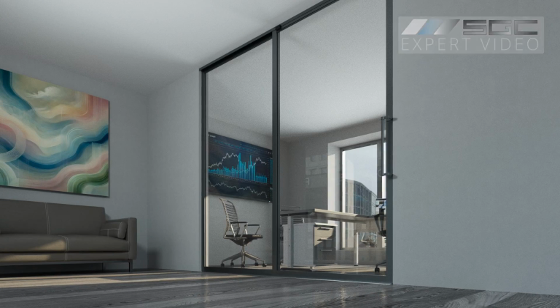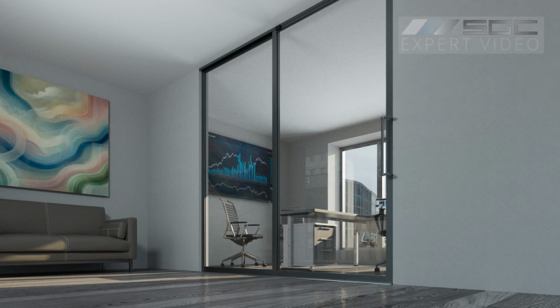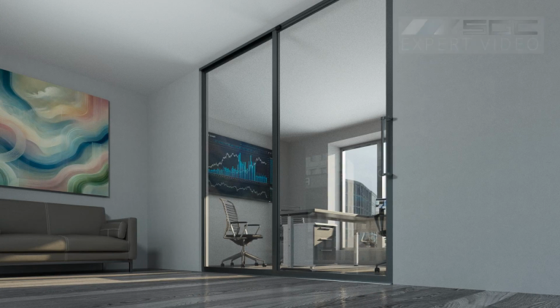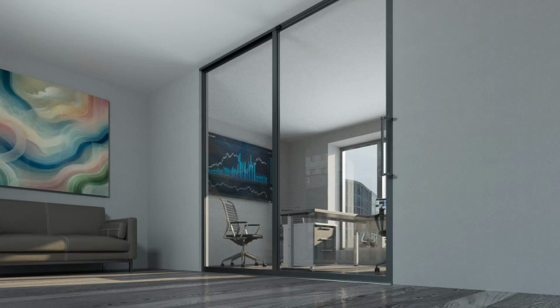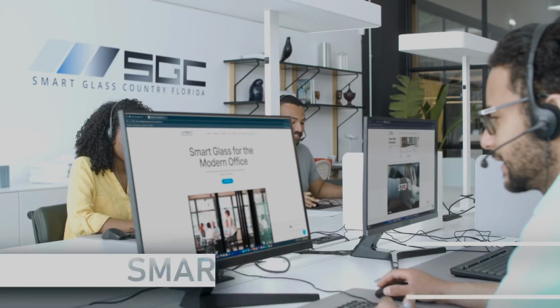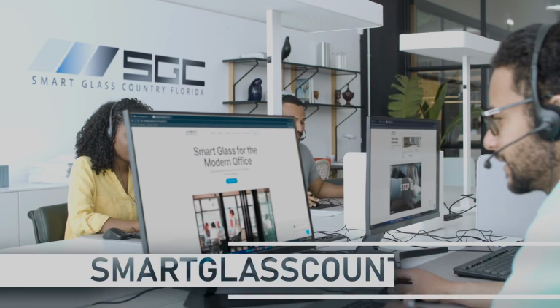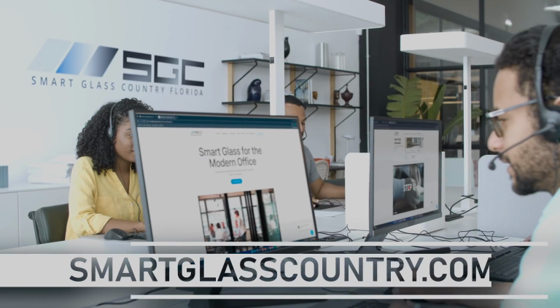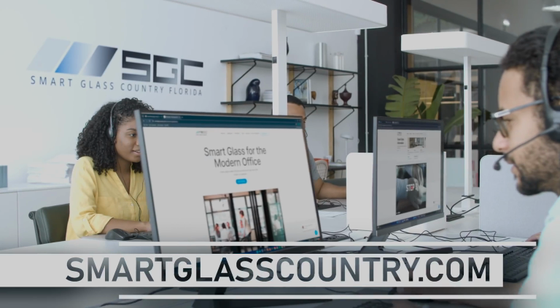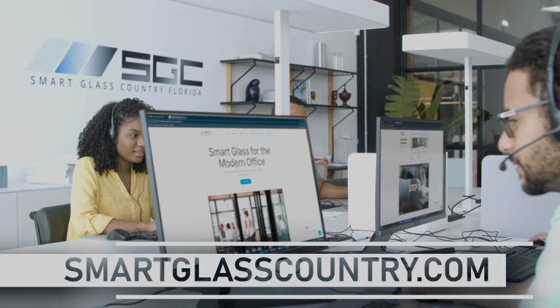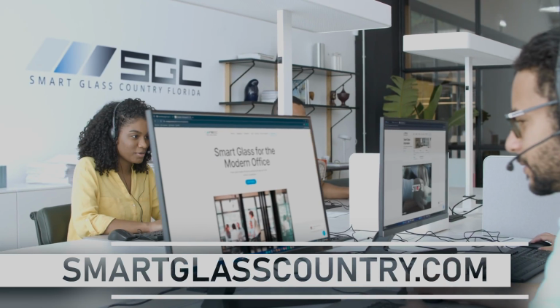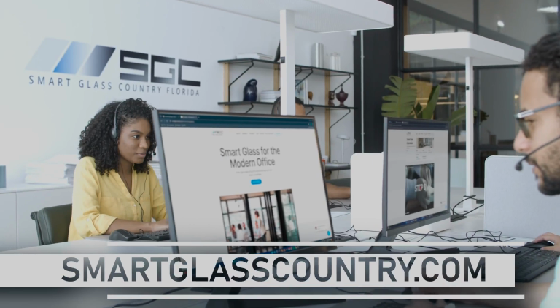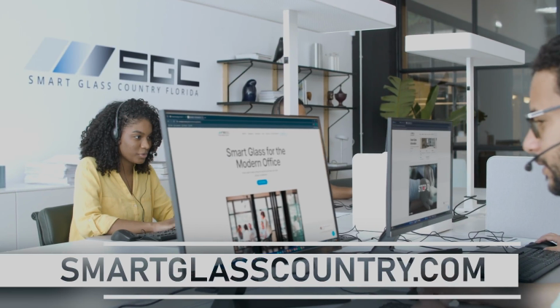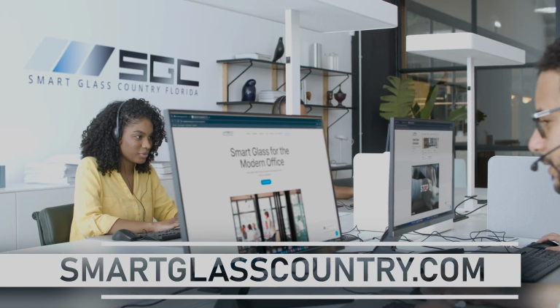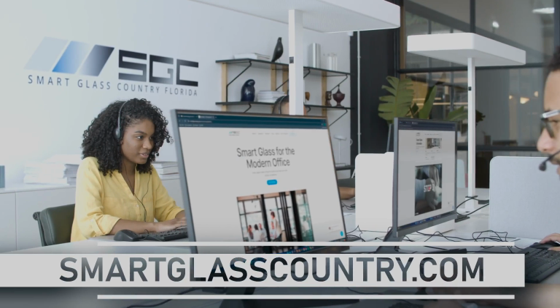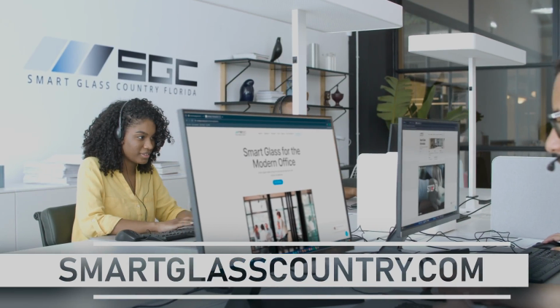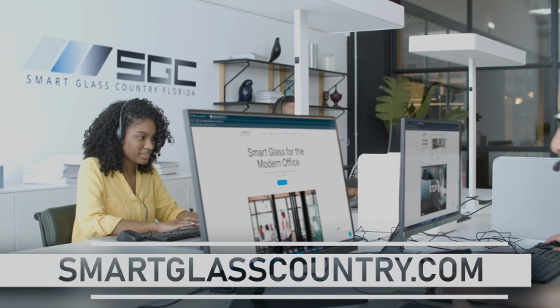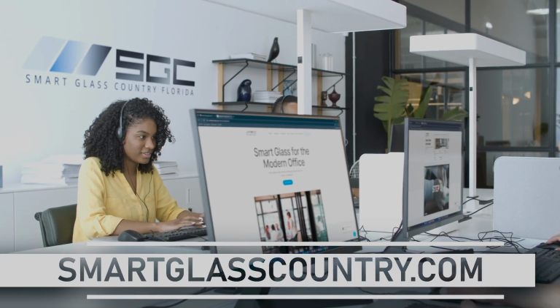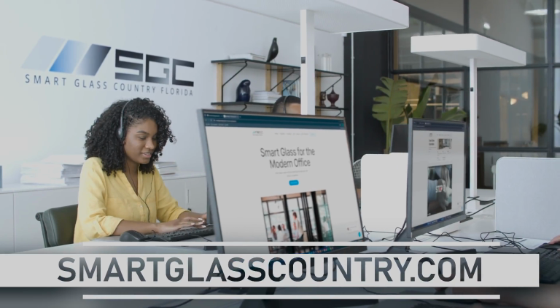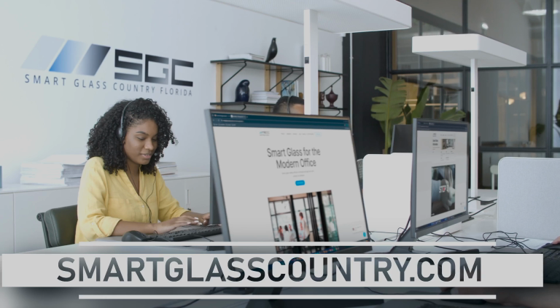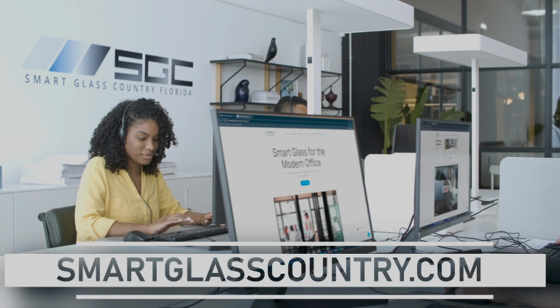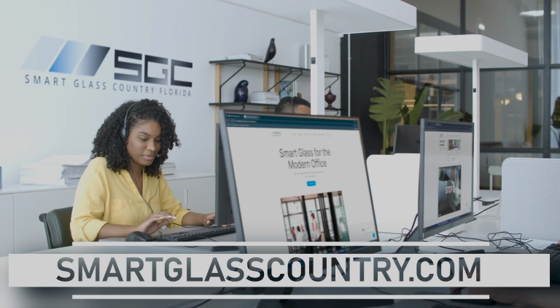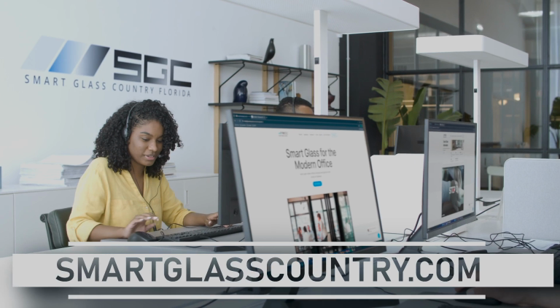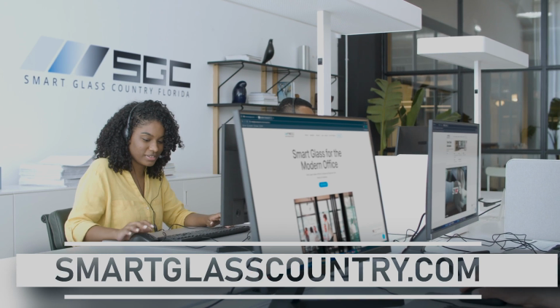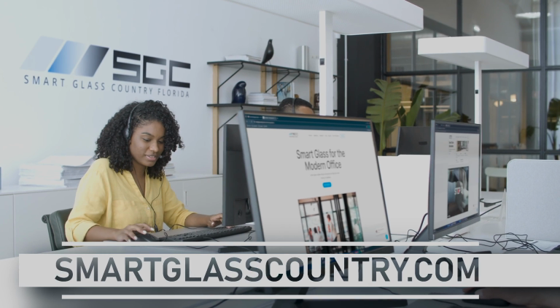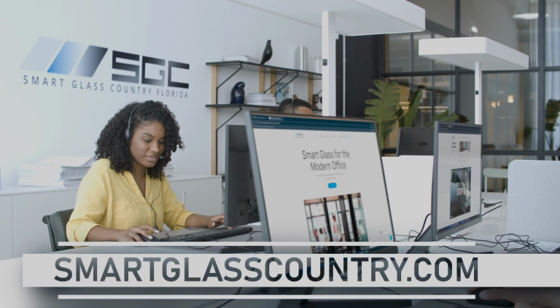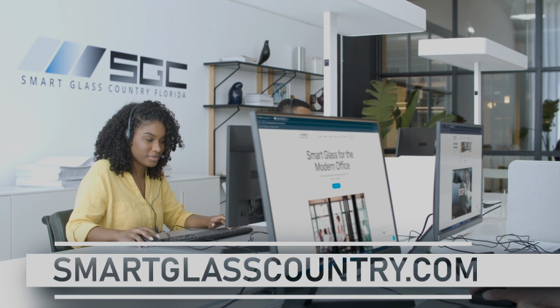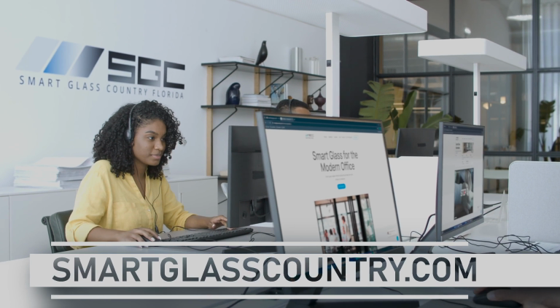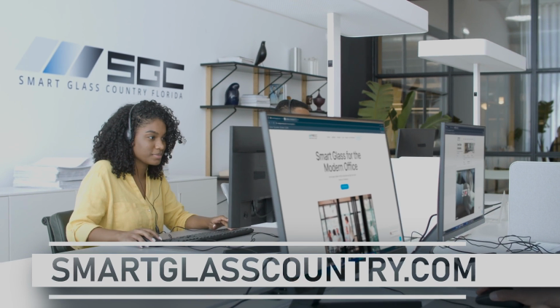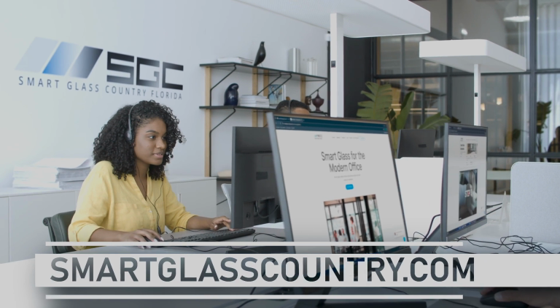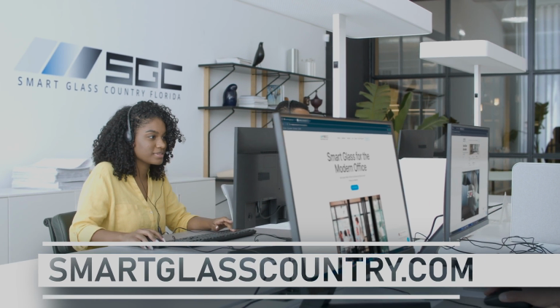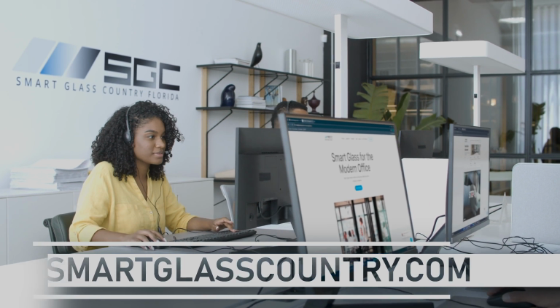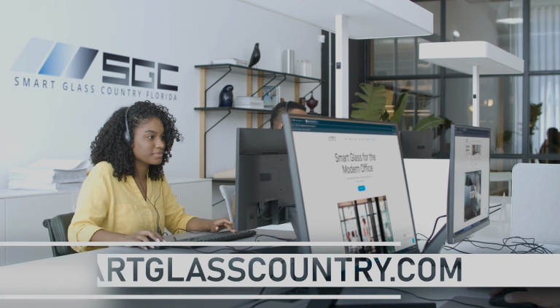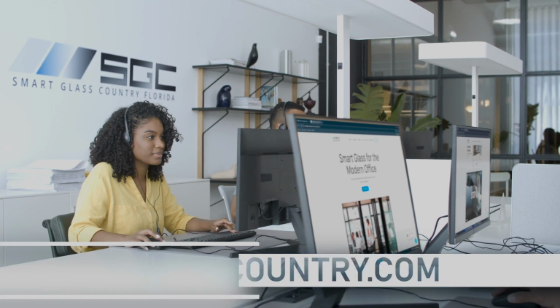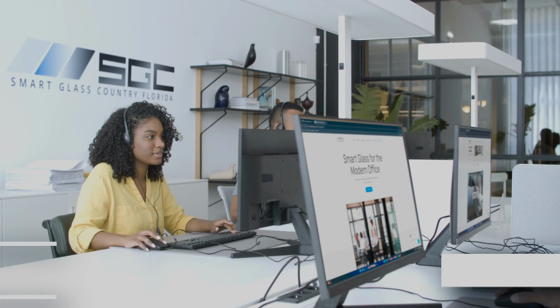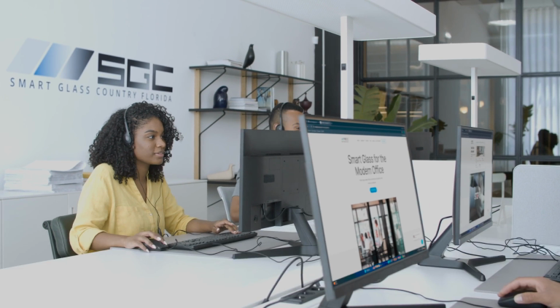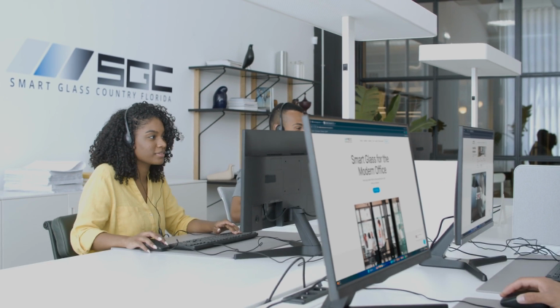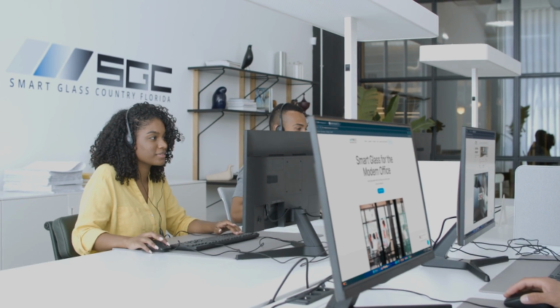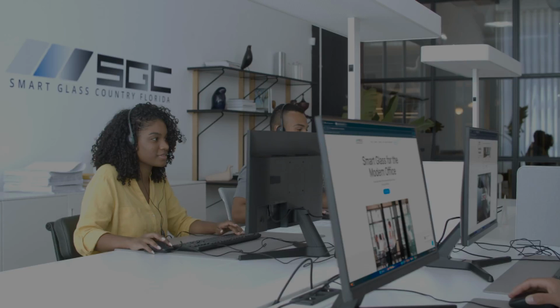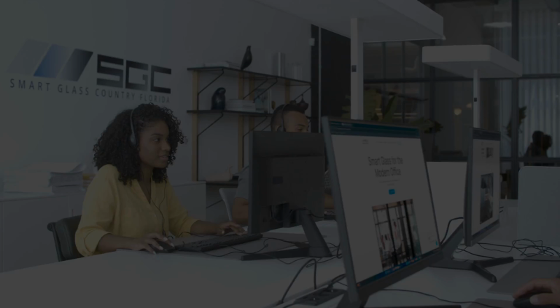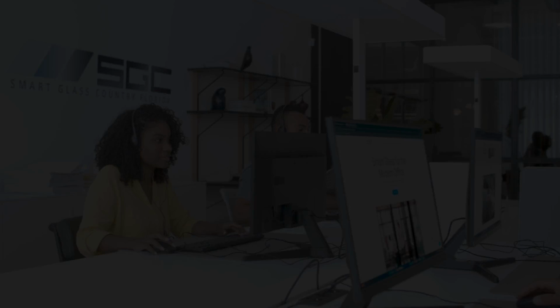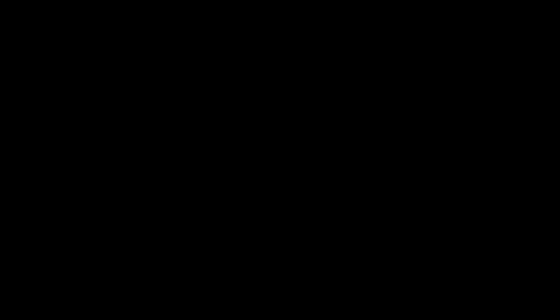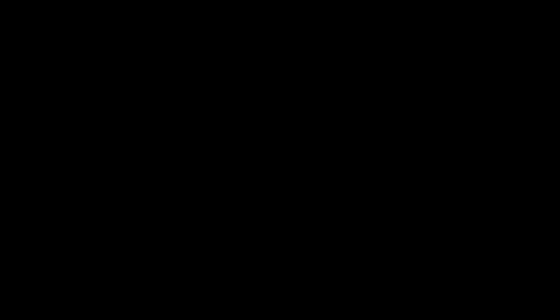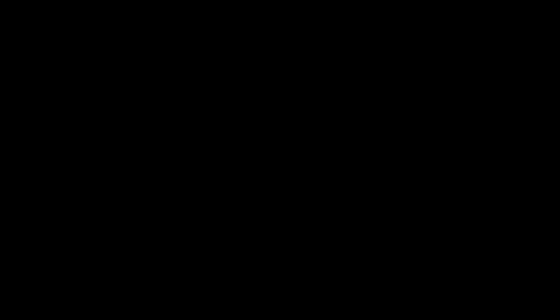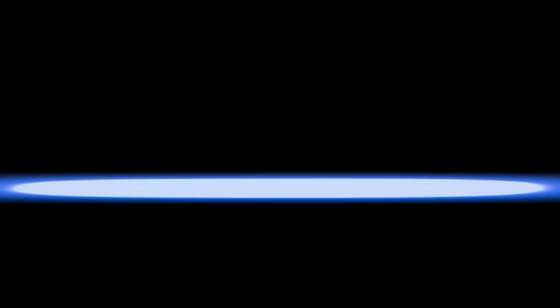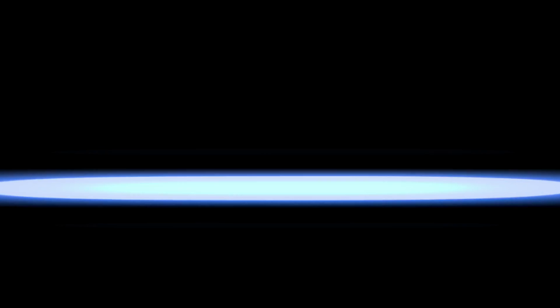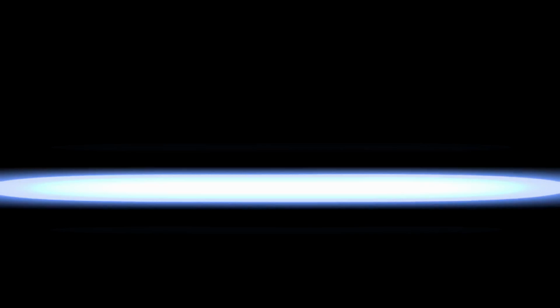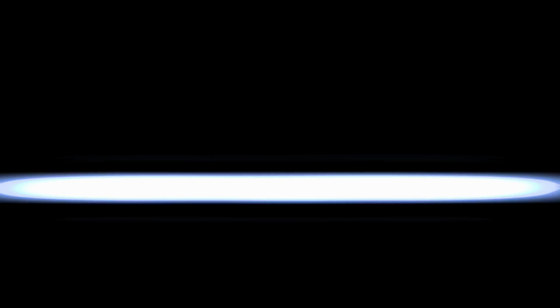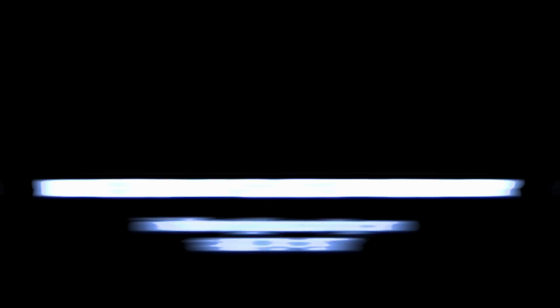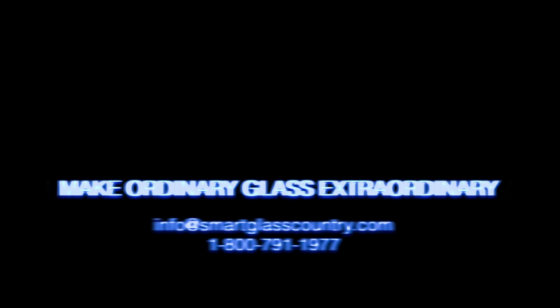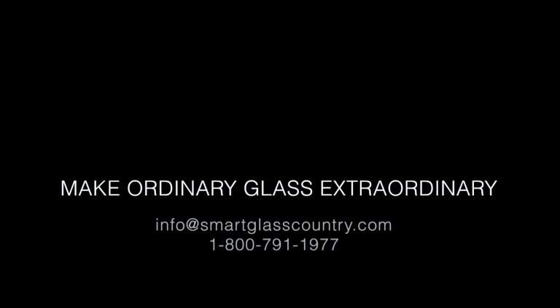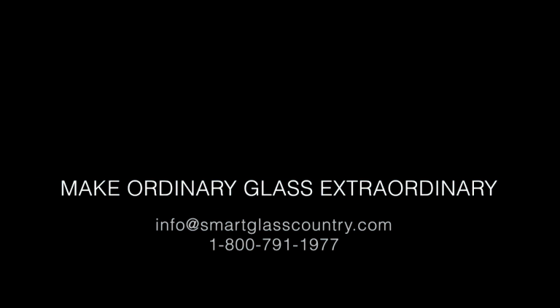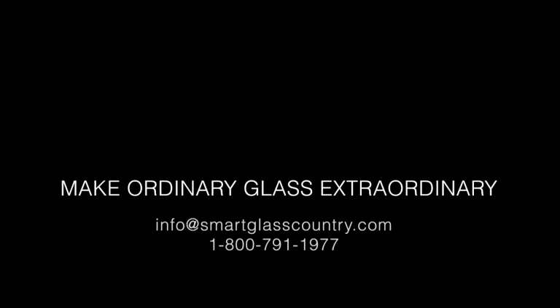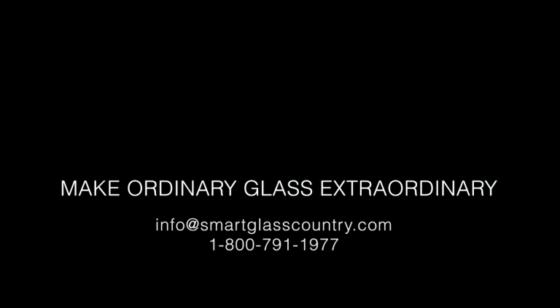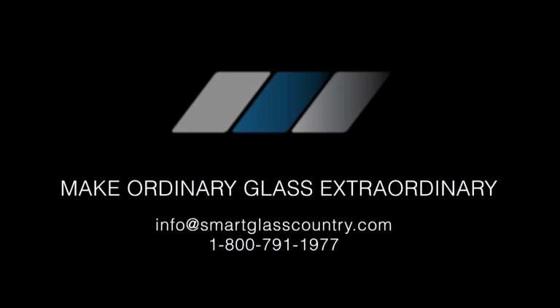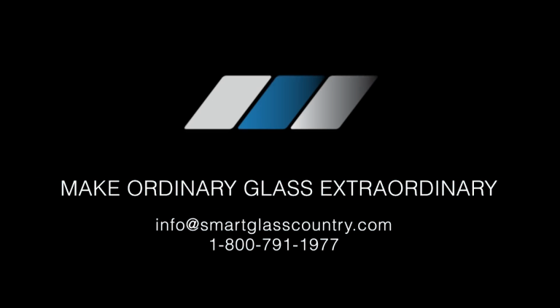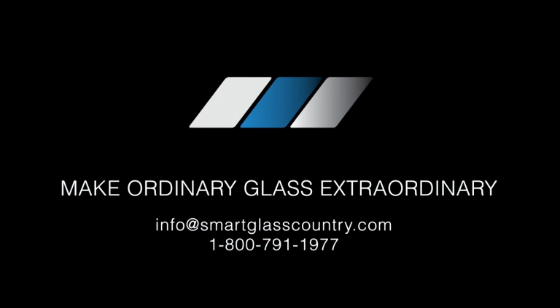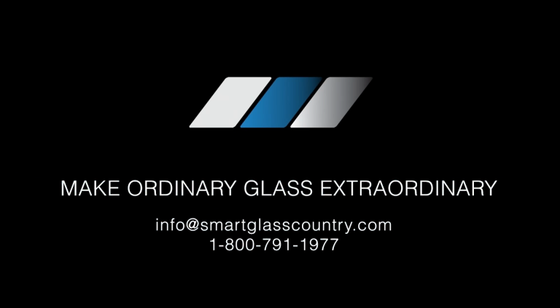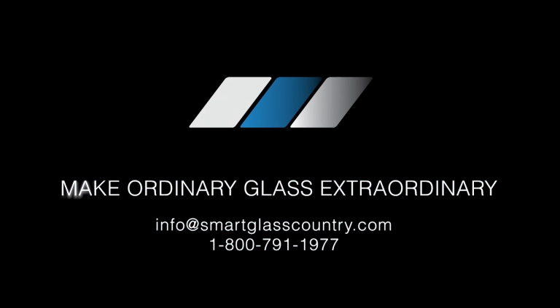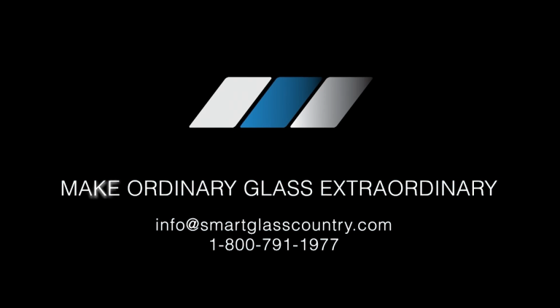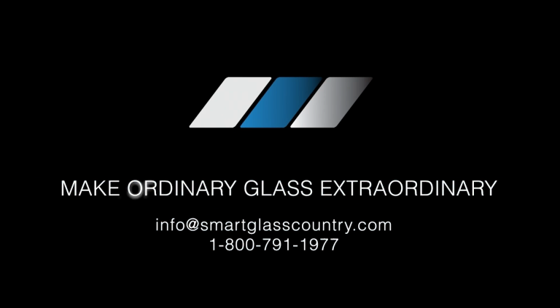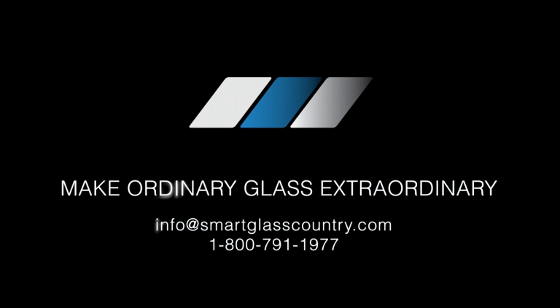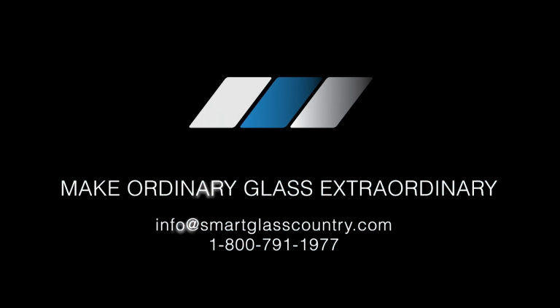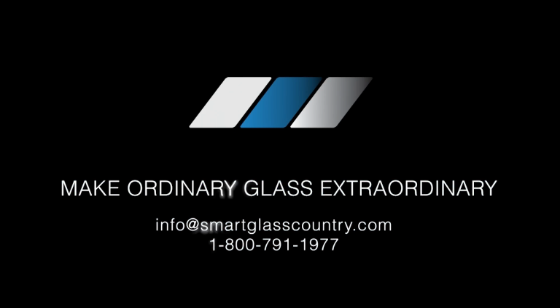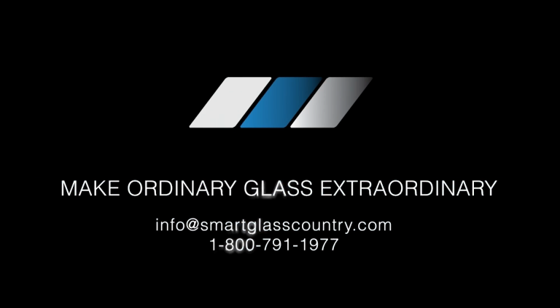Feel free to explore our other videos for alternative power delivery methods. To be continued...